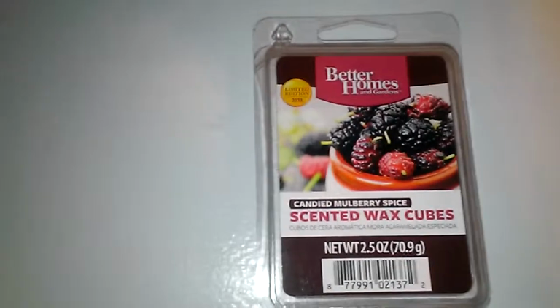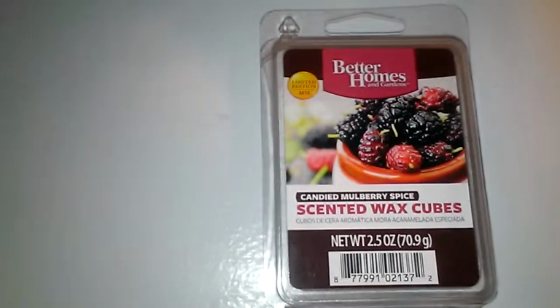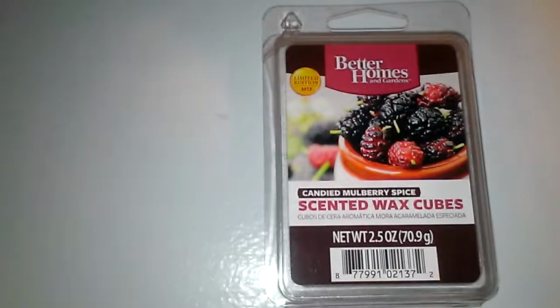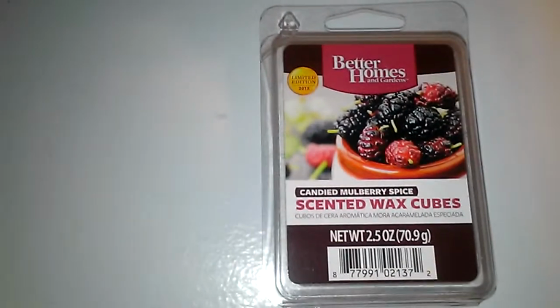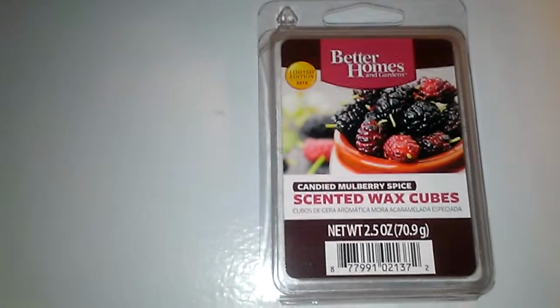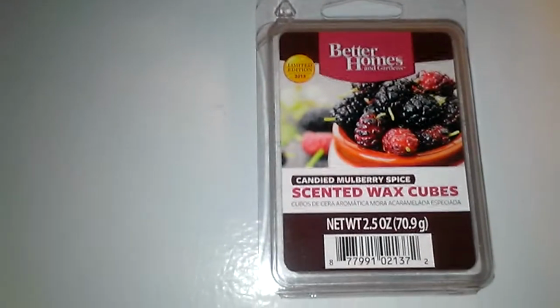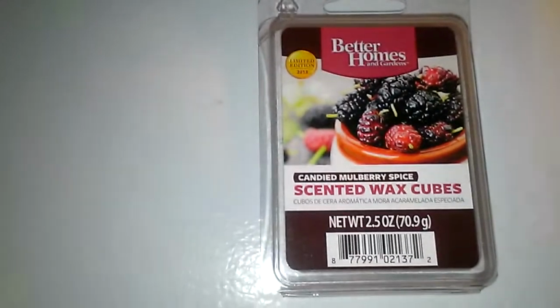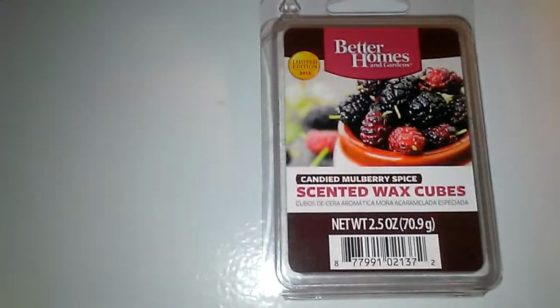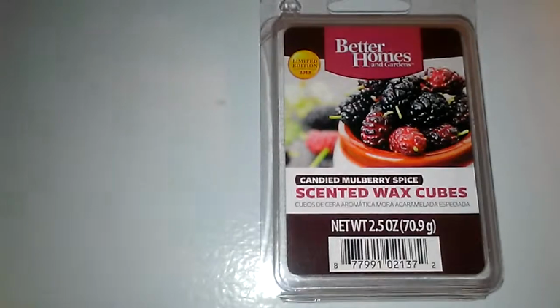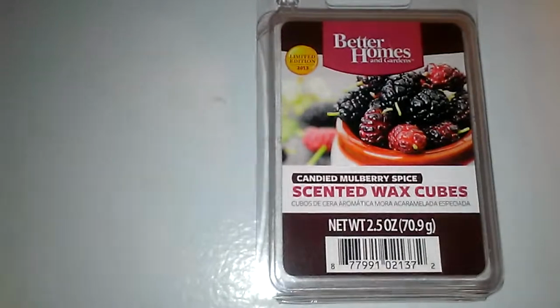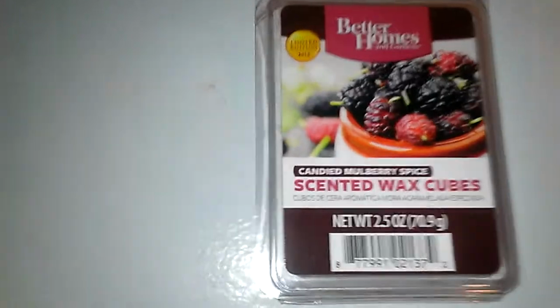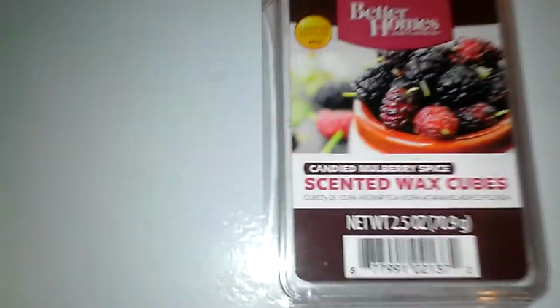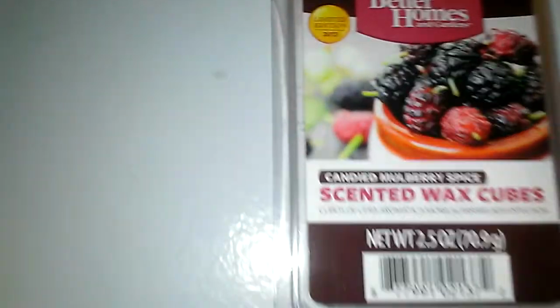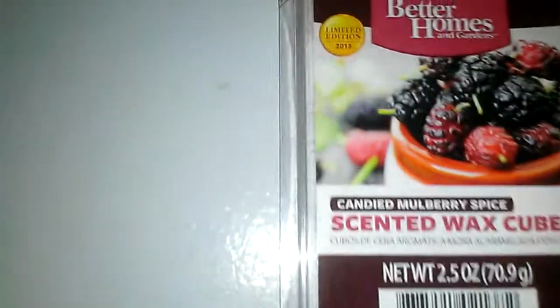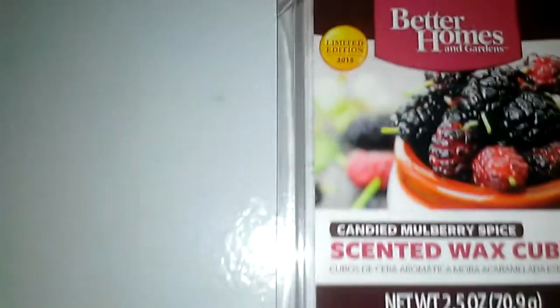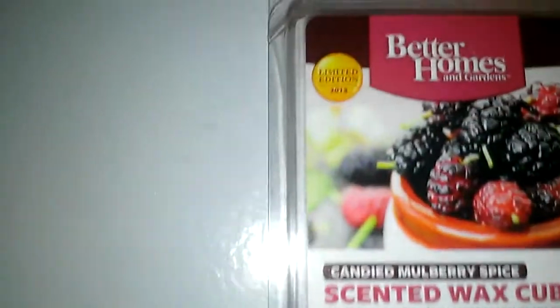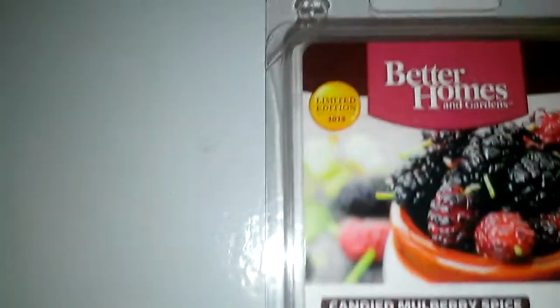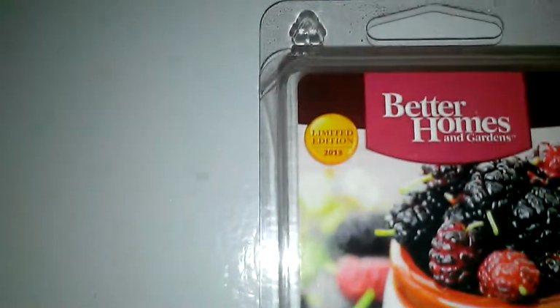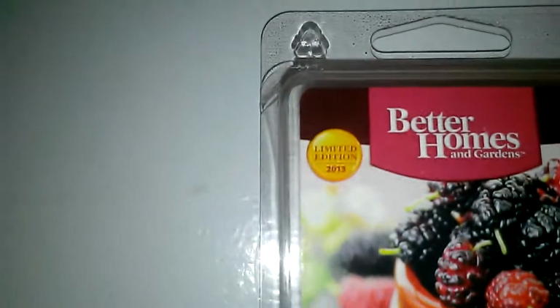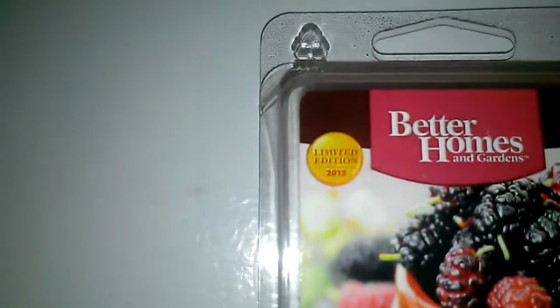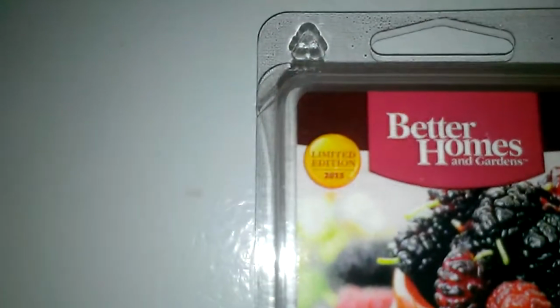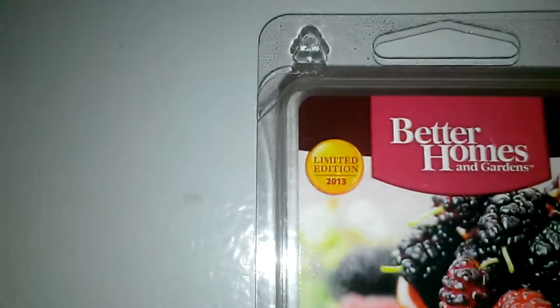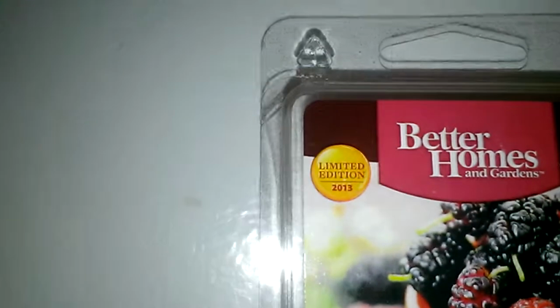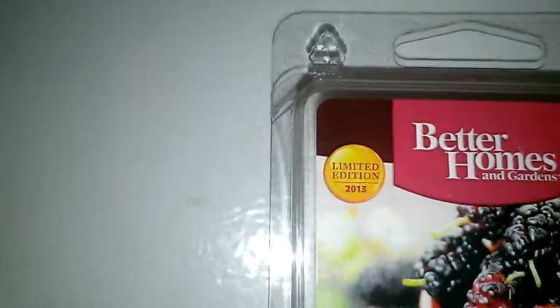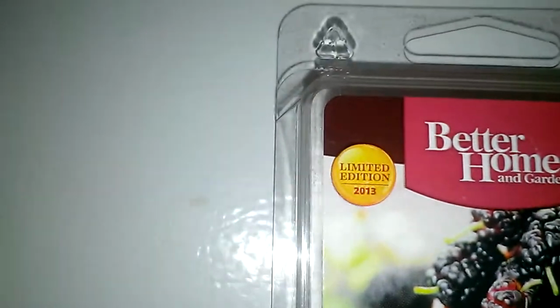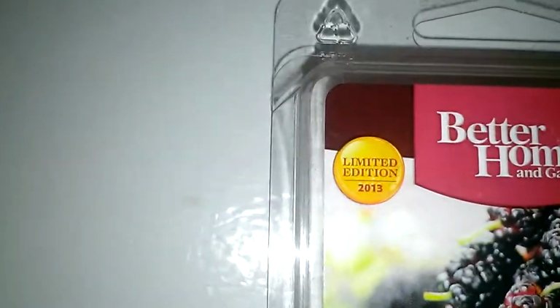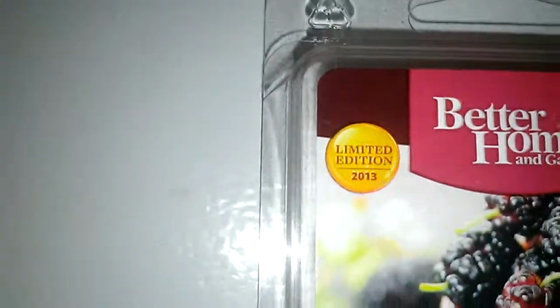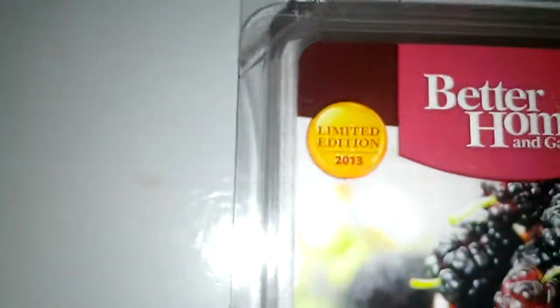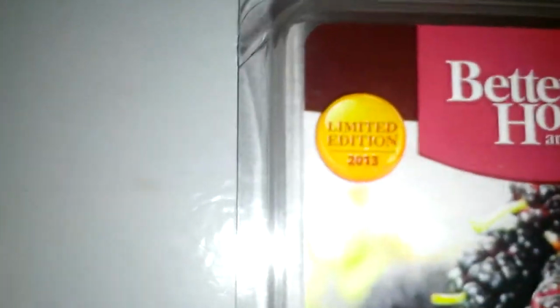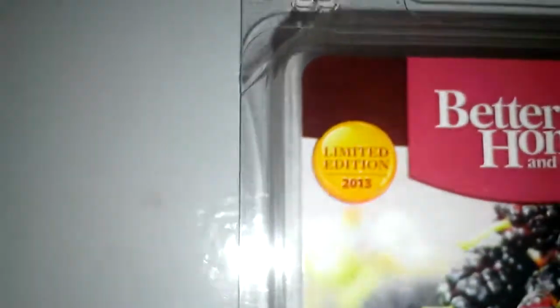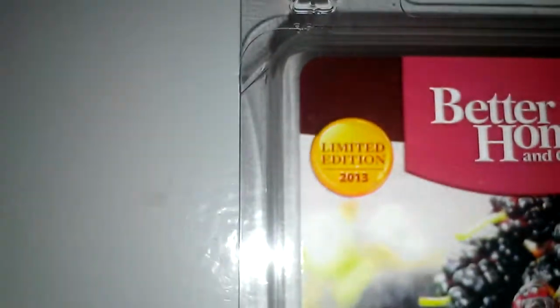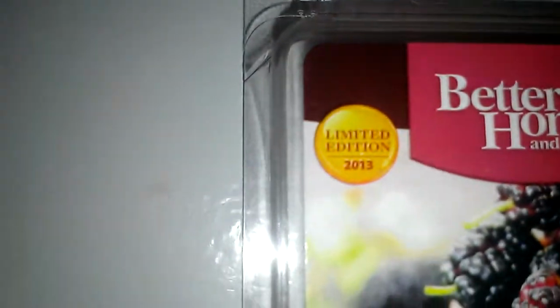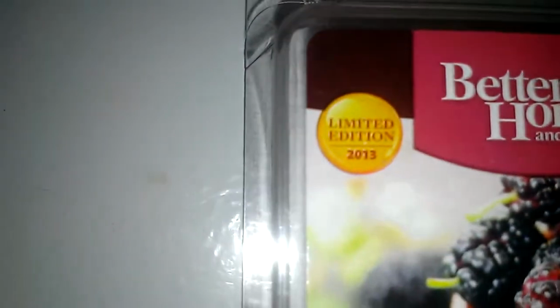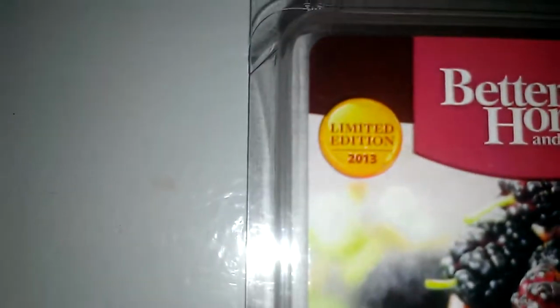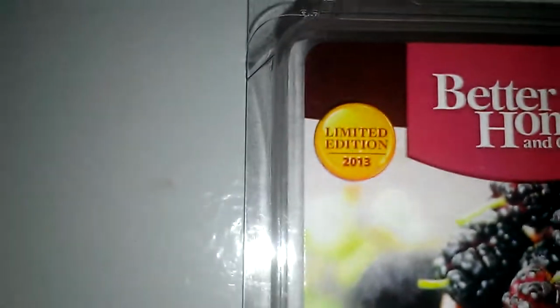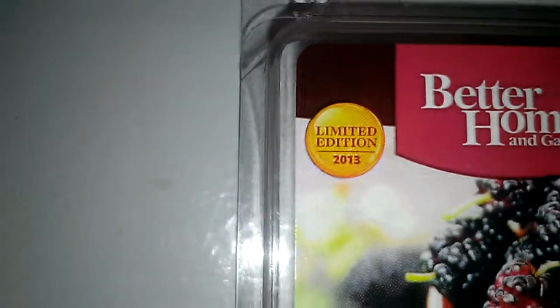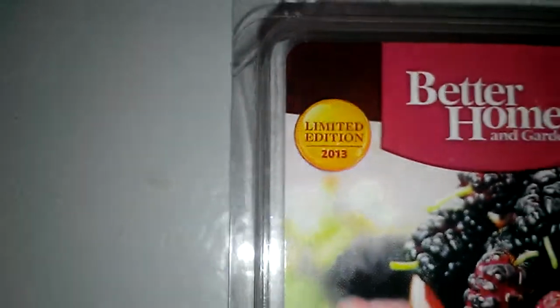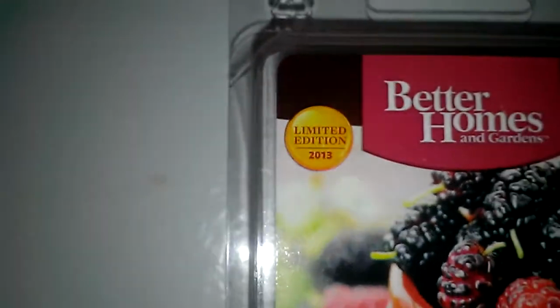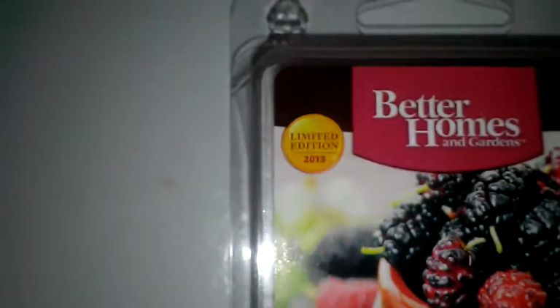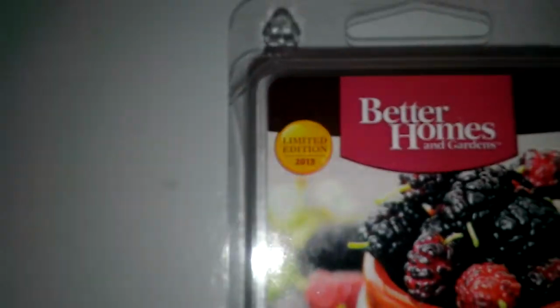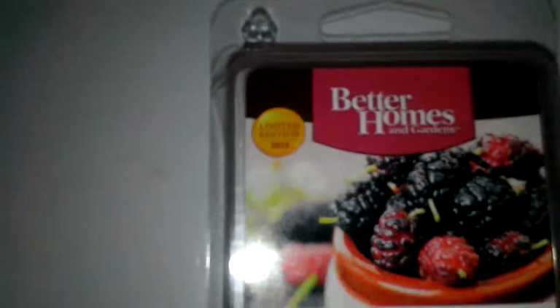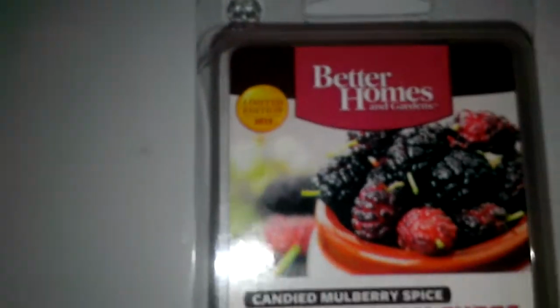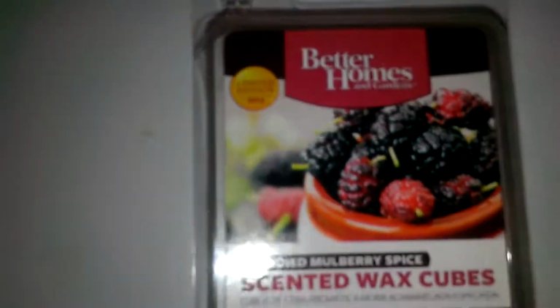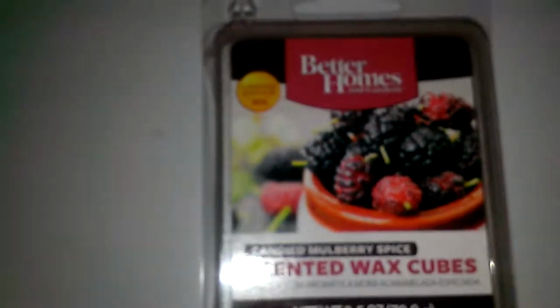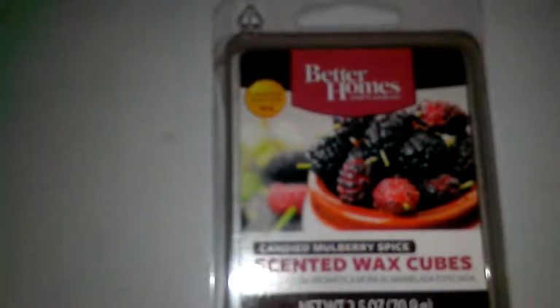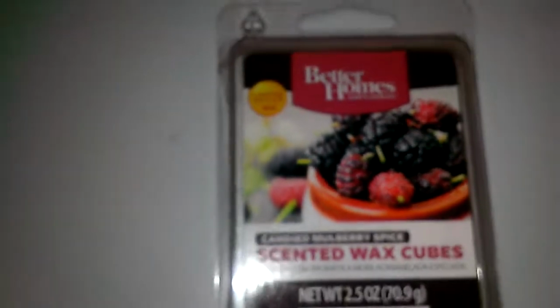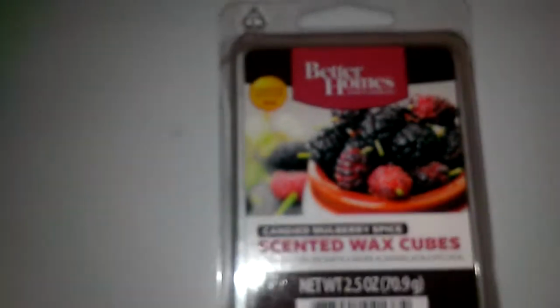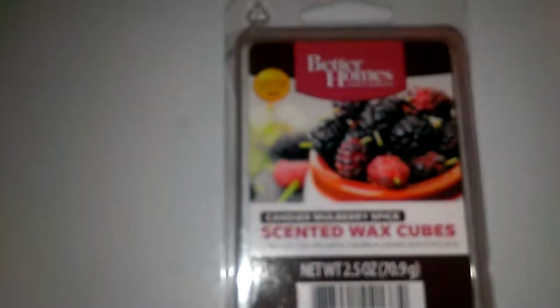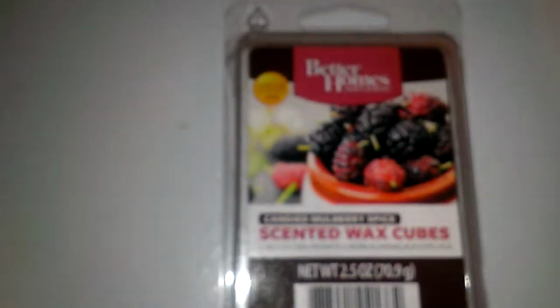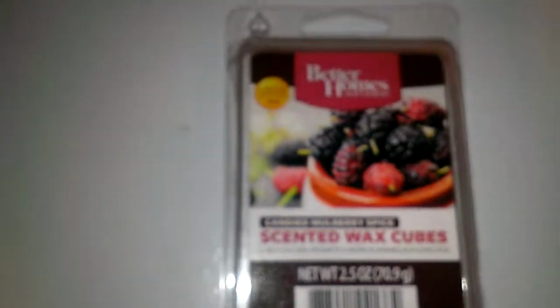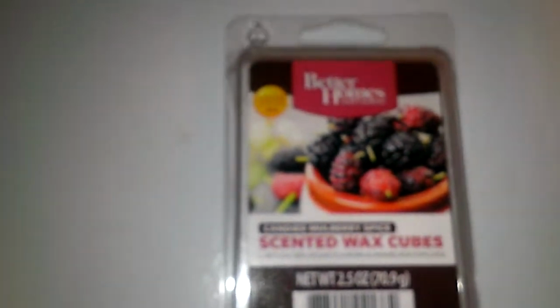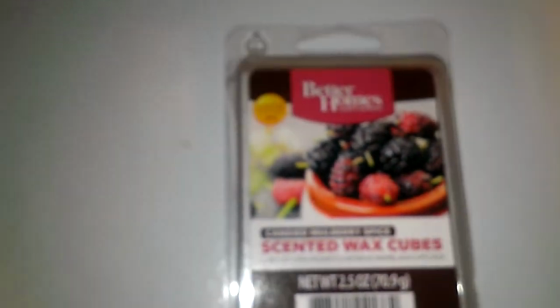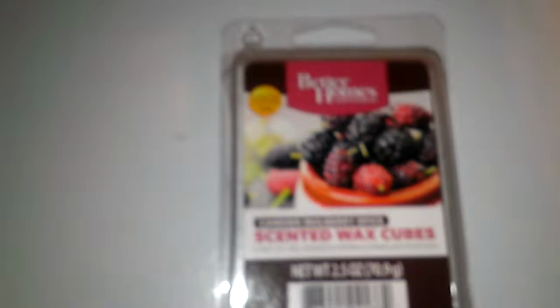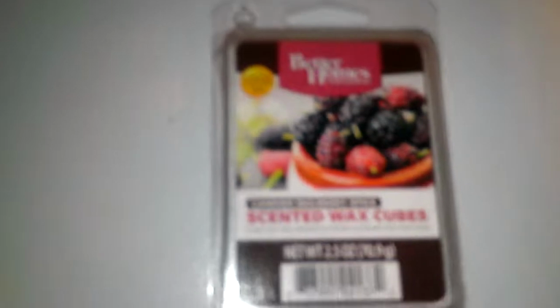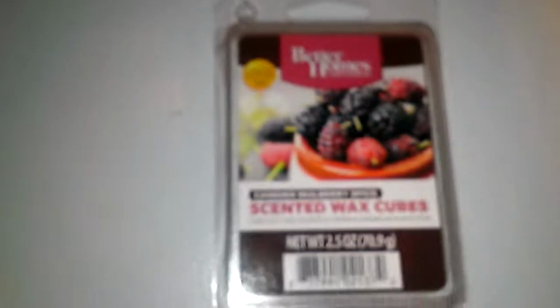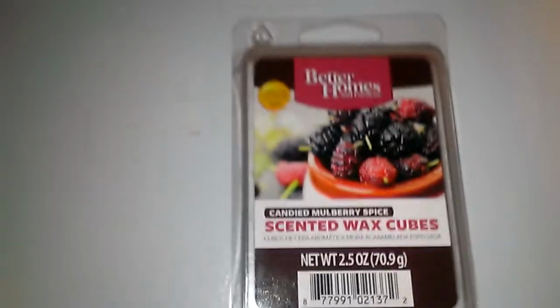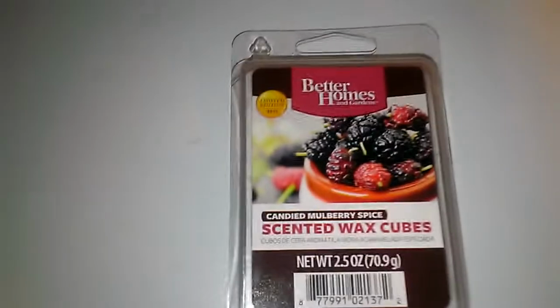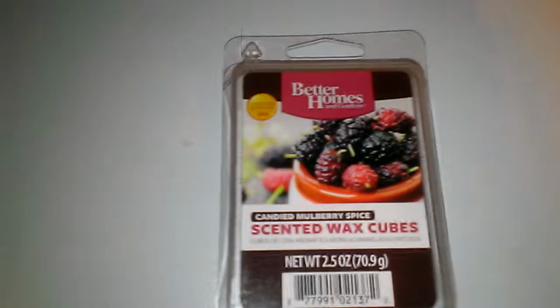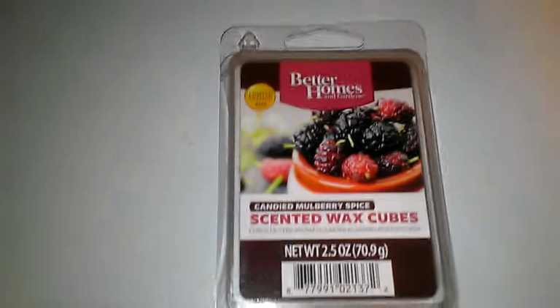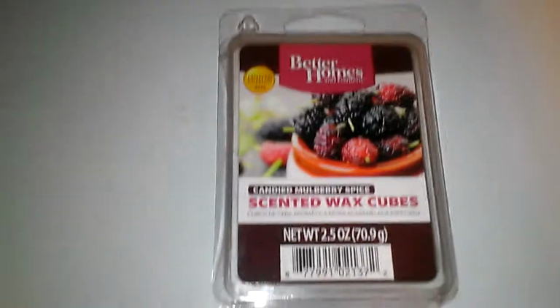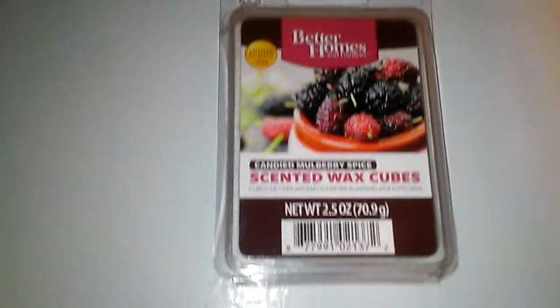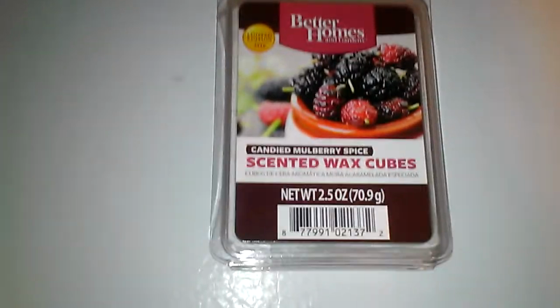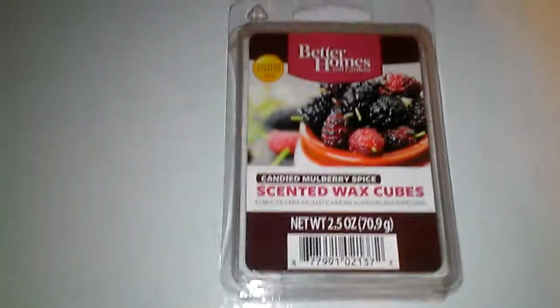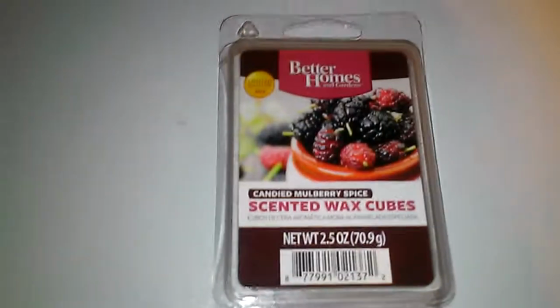I do not recommend this one. It was one of their limited edition 2013 ones, but unfortunately this one did not work out at all.